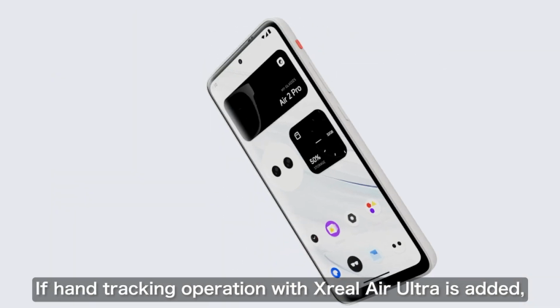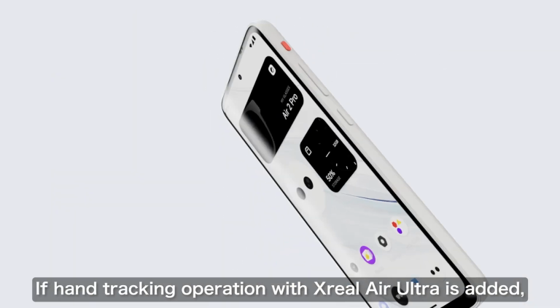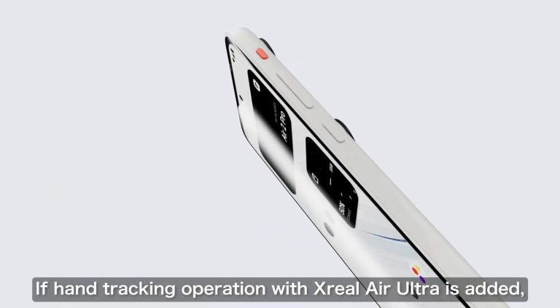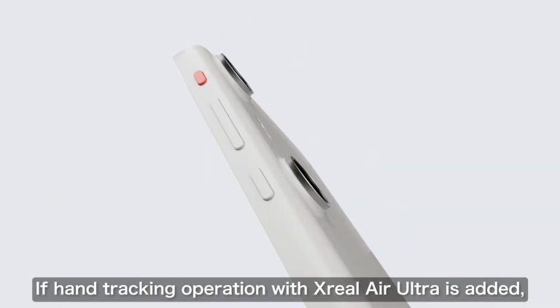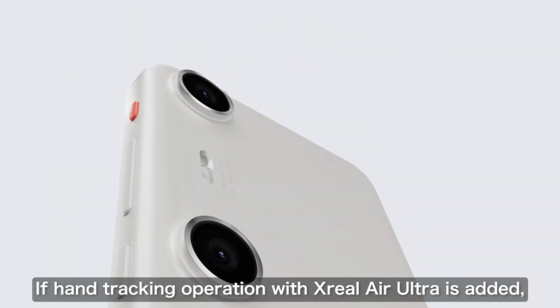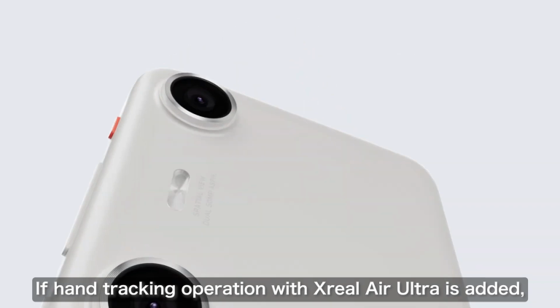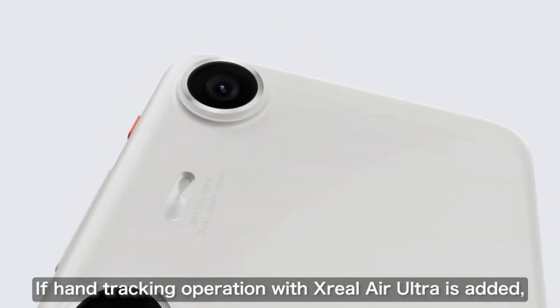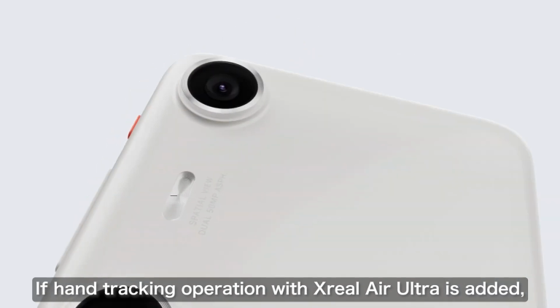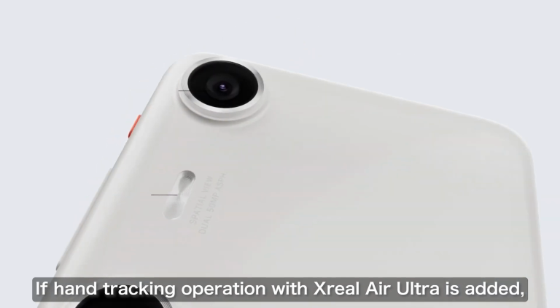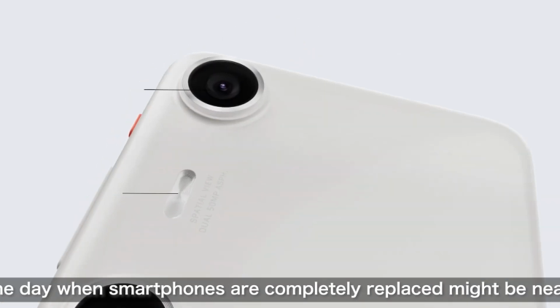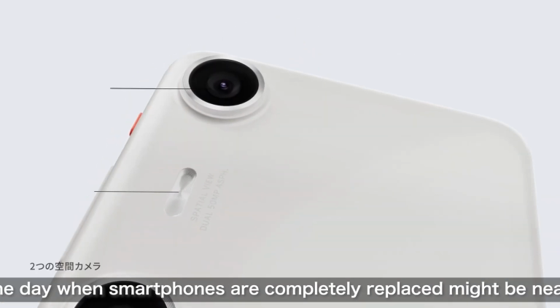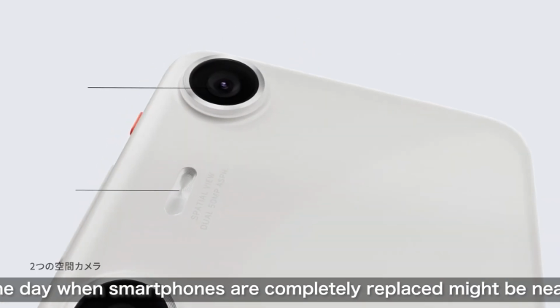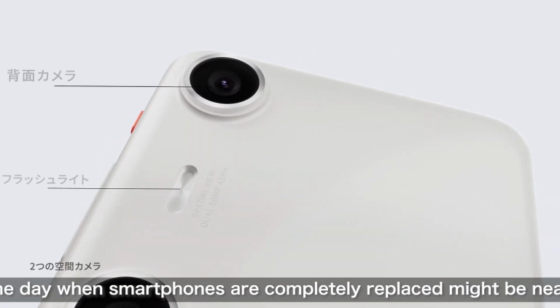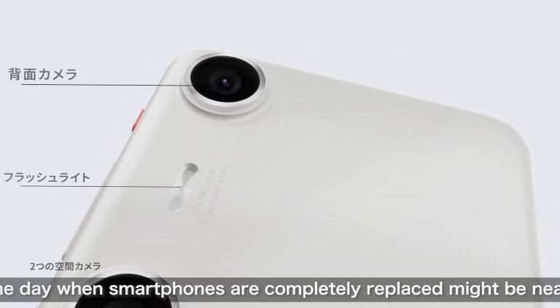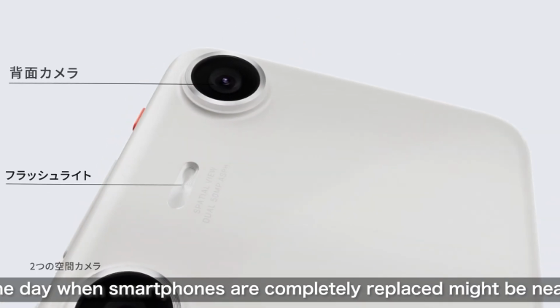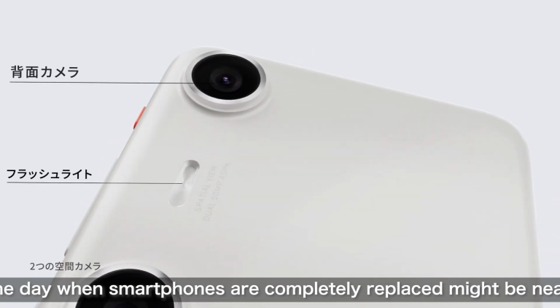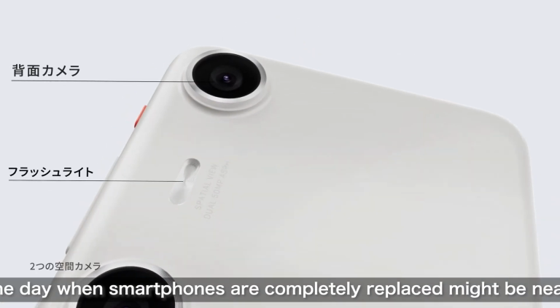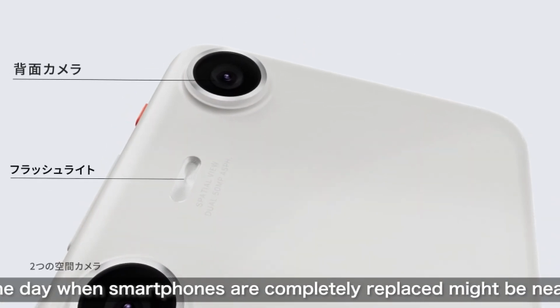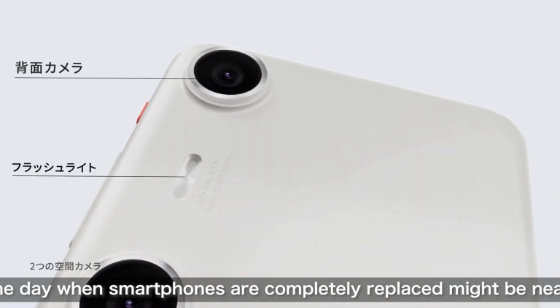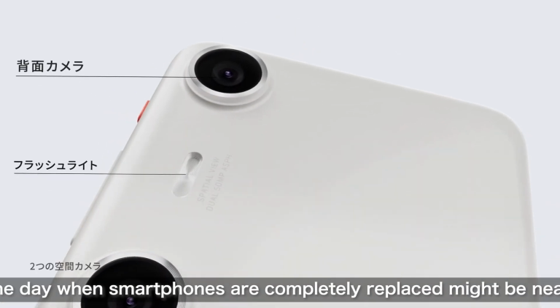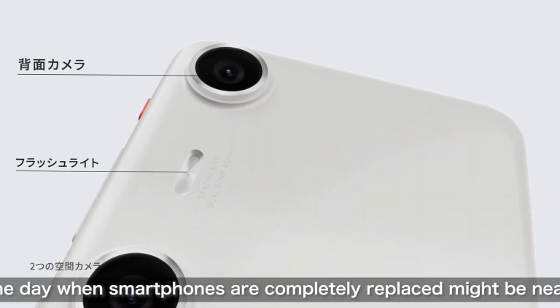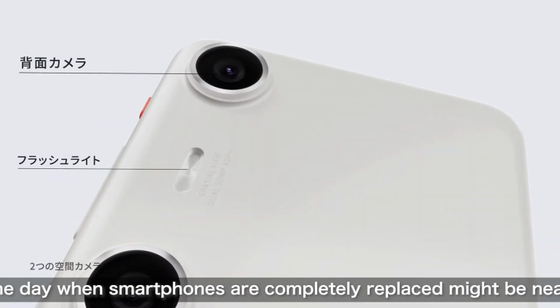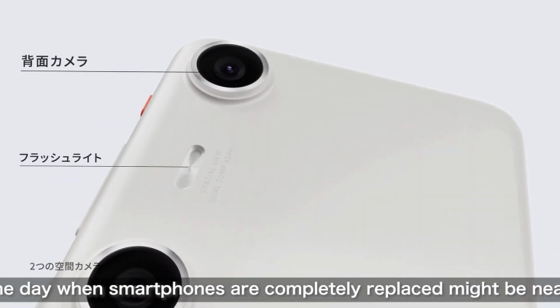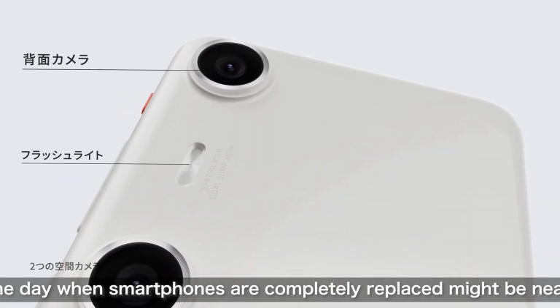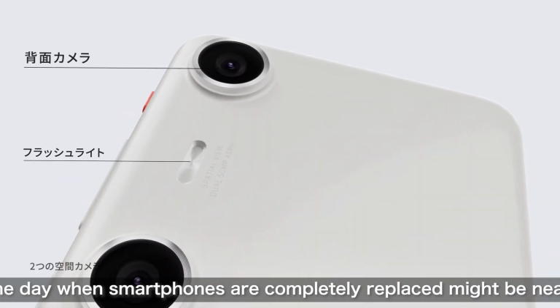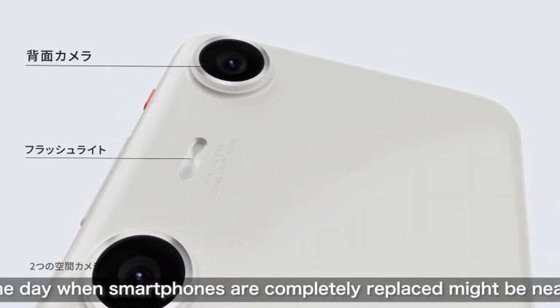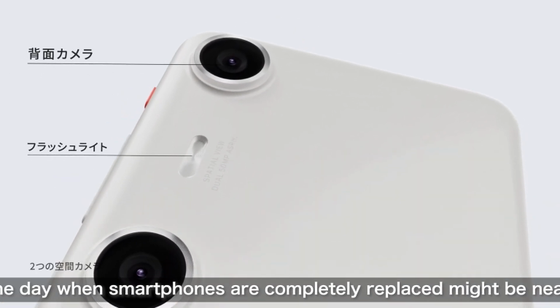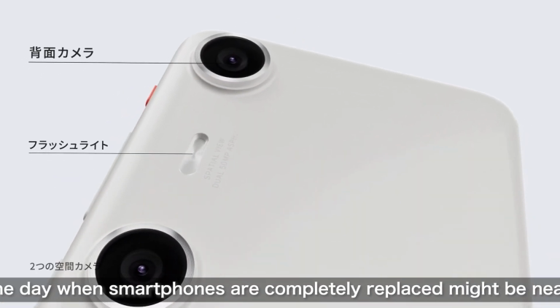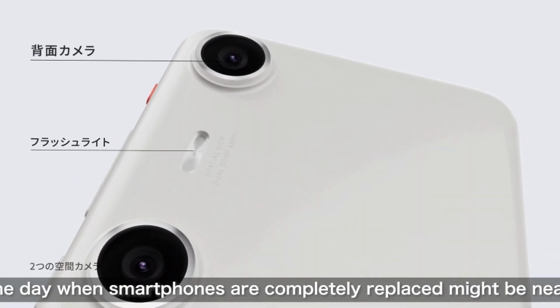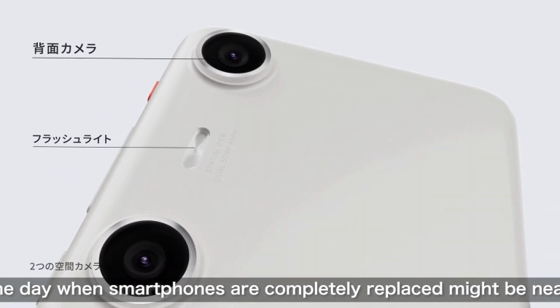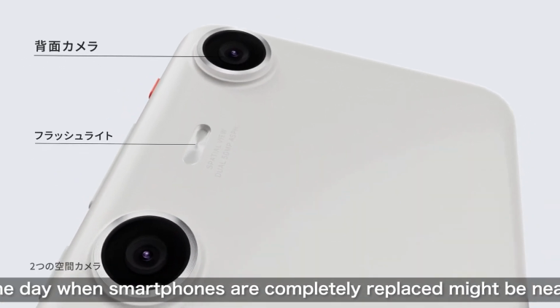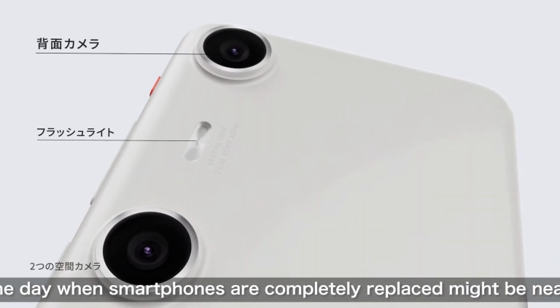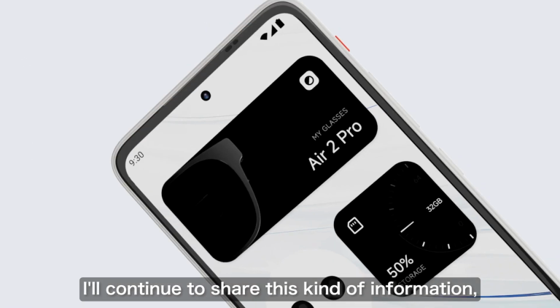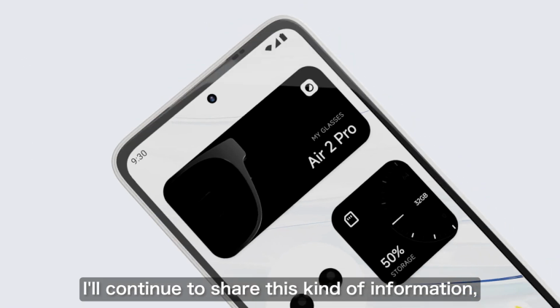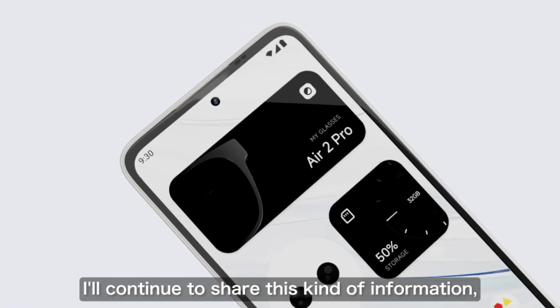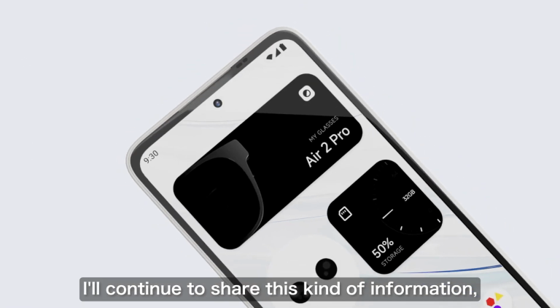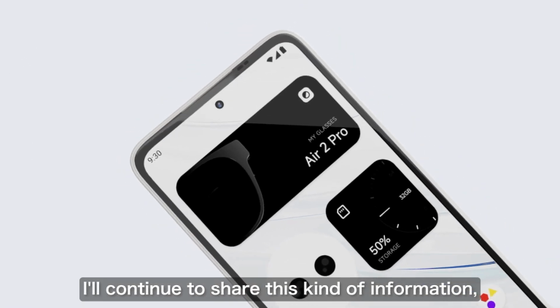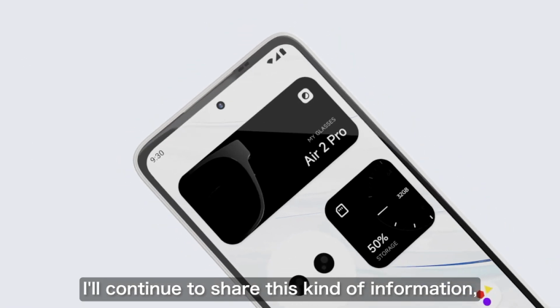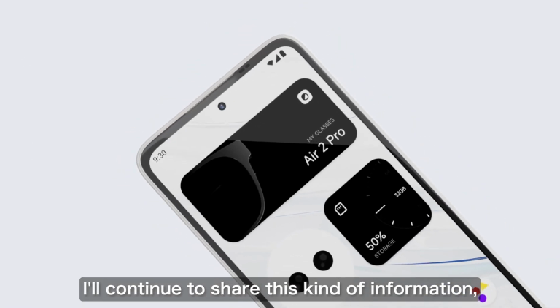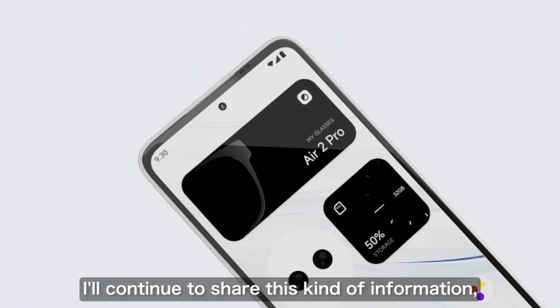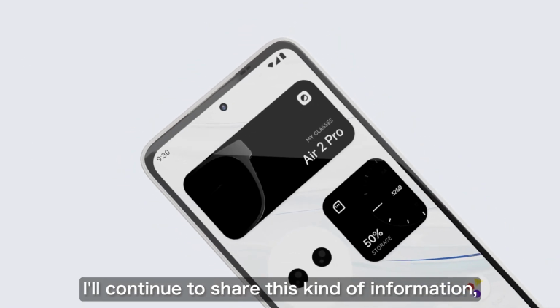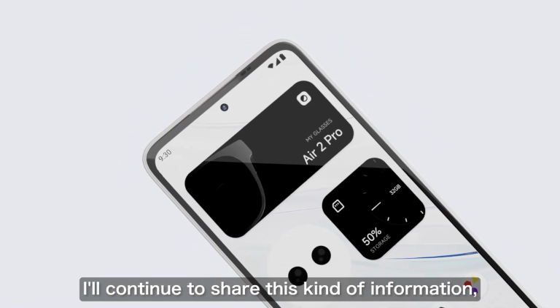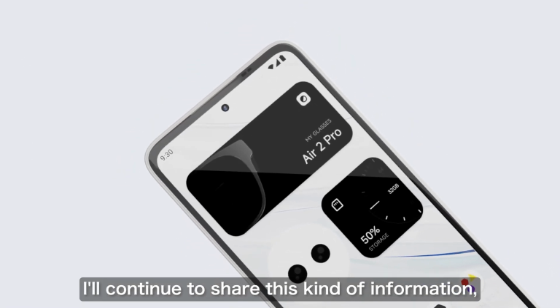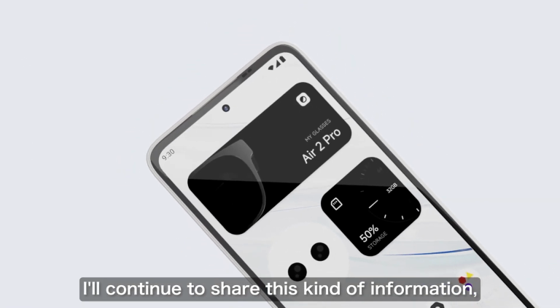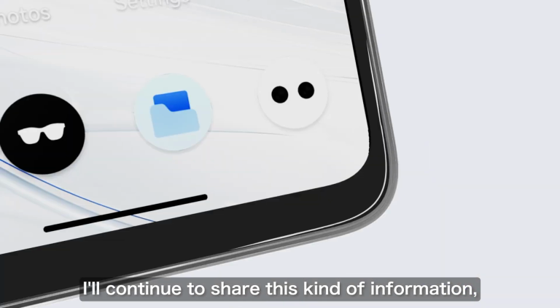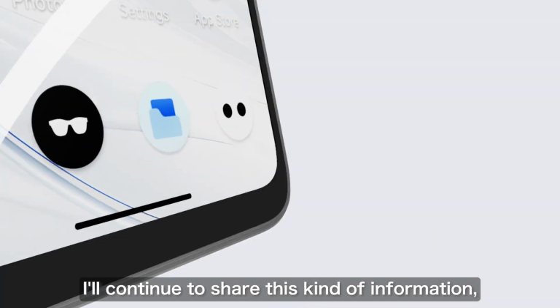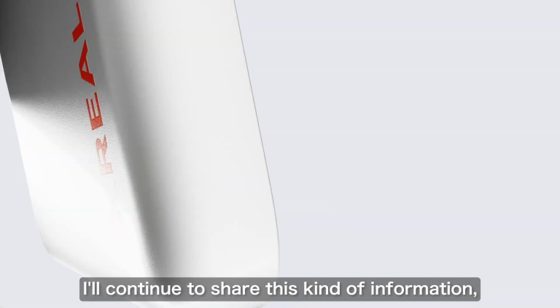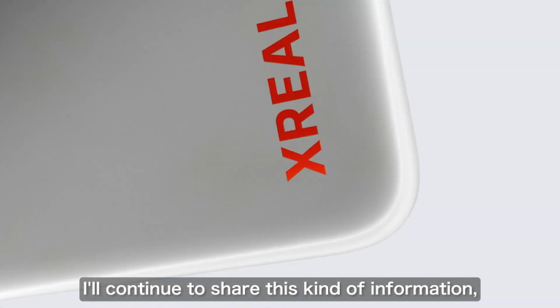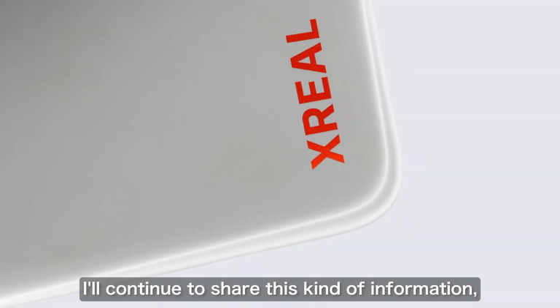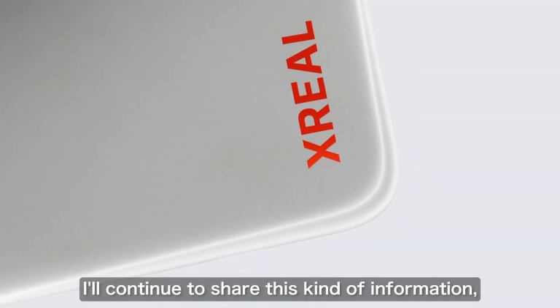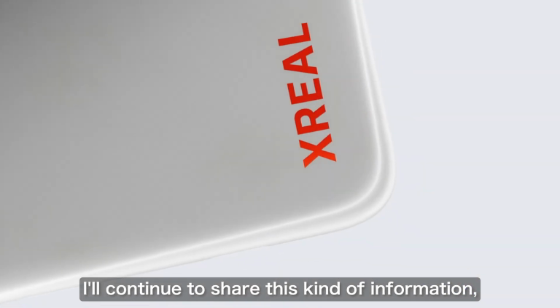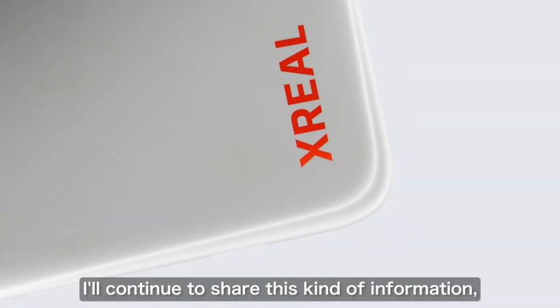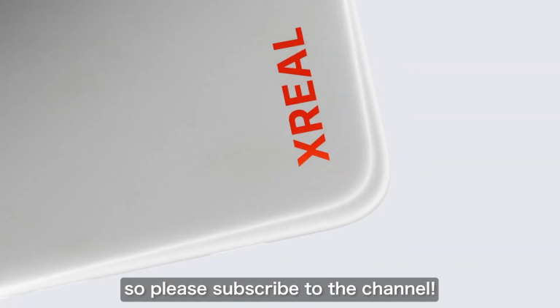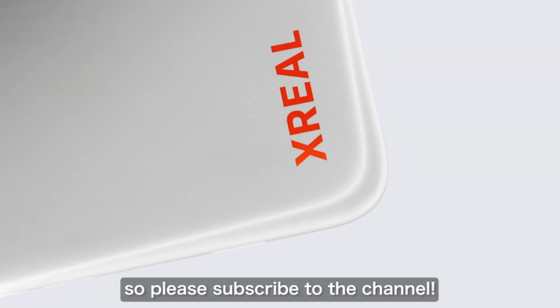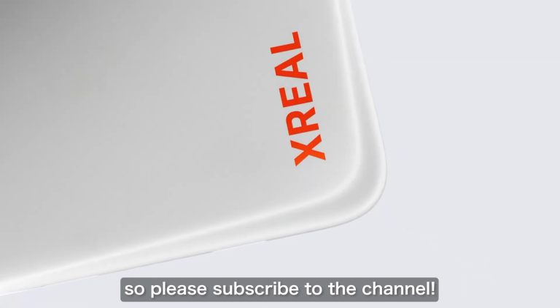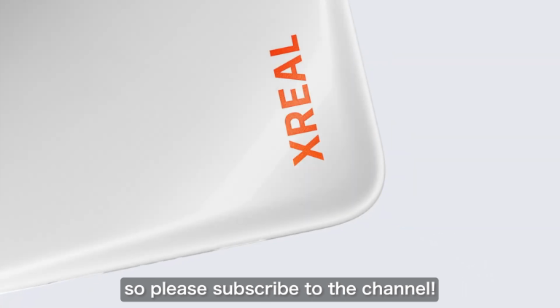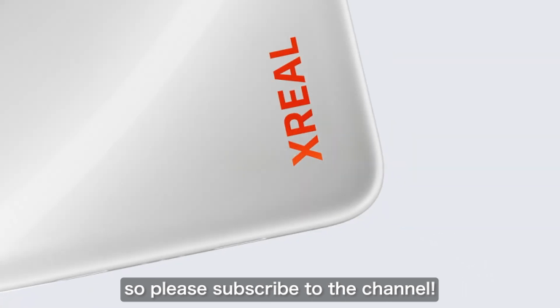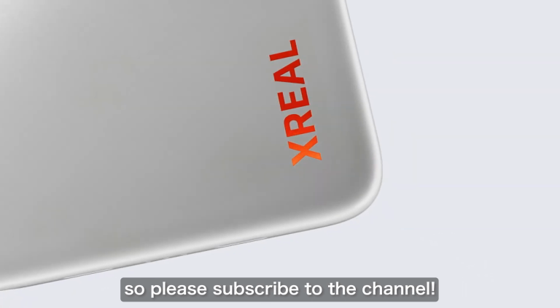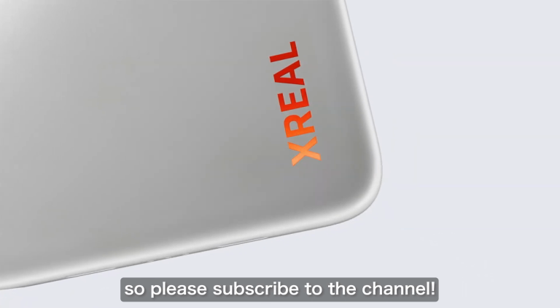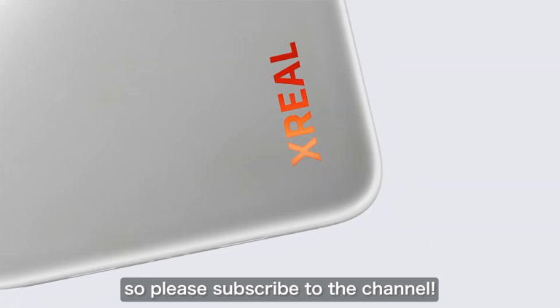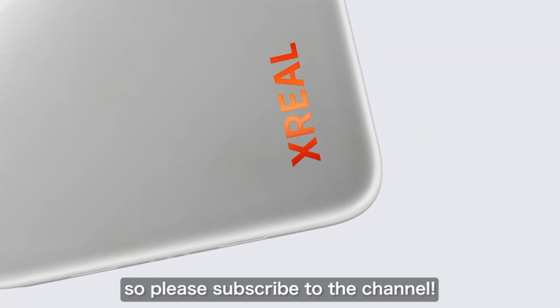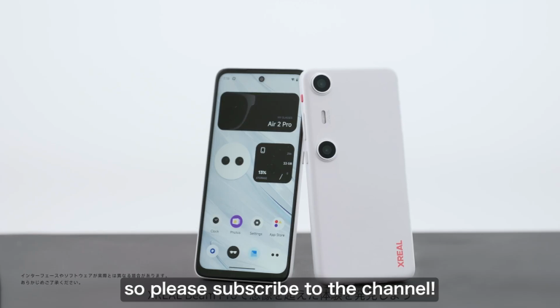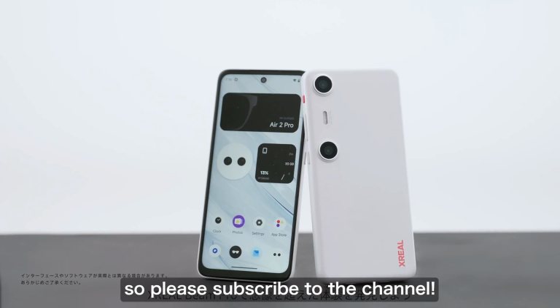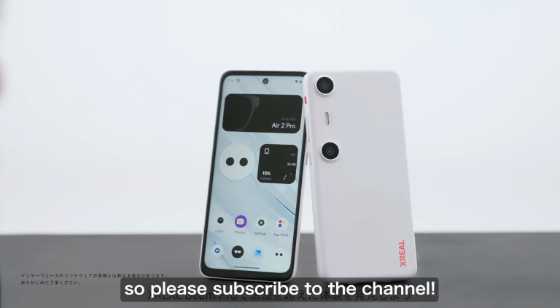We will continue to share this kind of information in the future, so please subscribe to our channel. Thank you for watching until the end — see you in the next video.